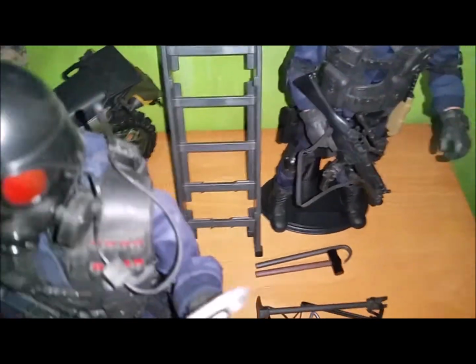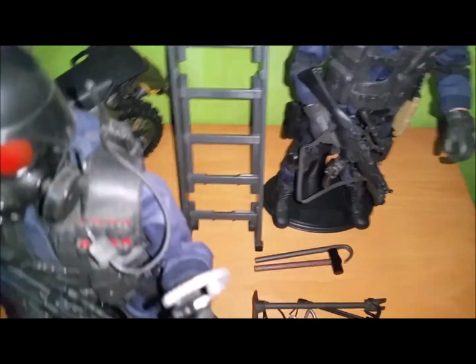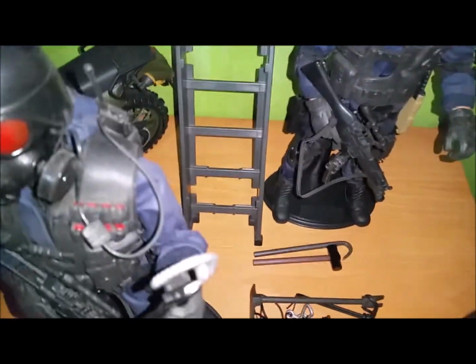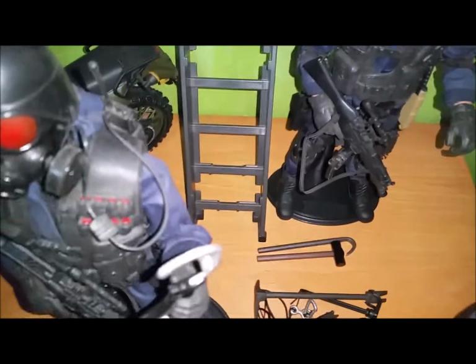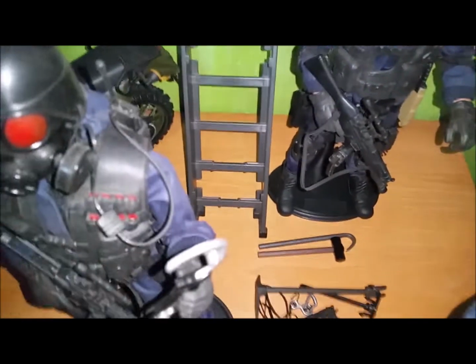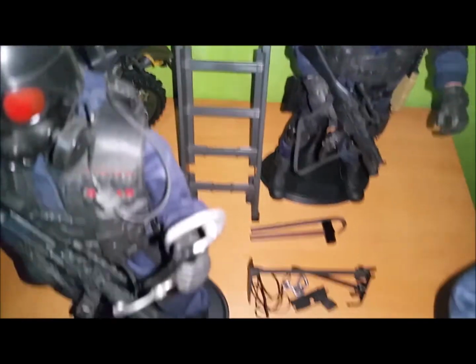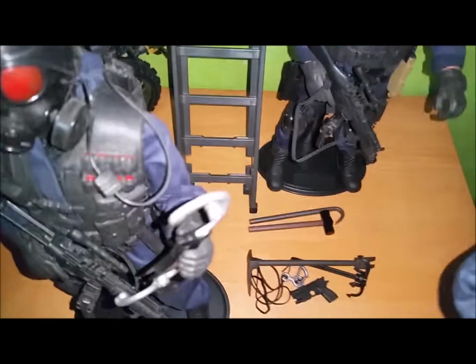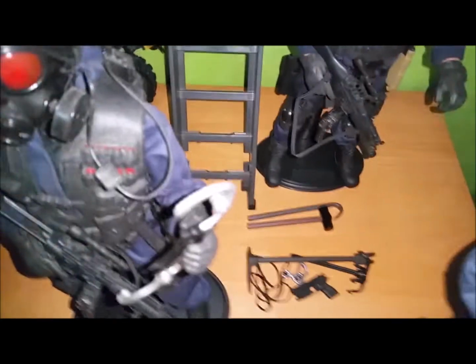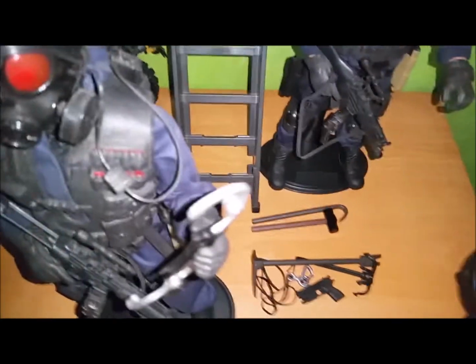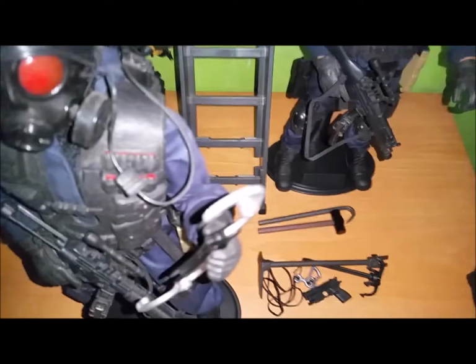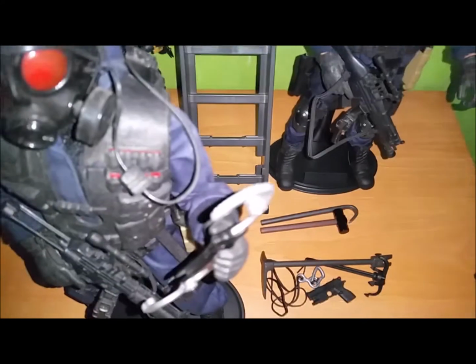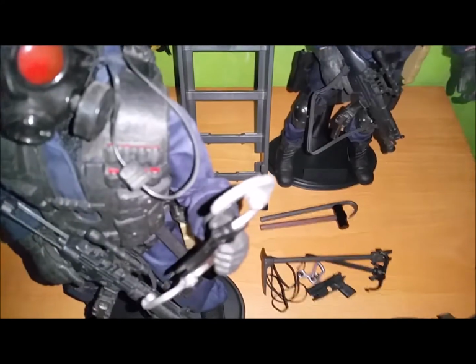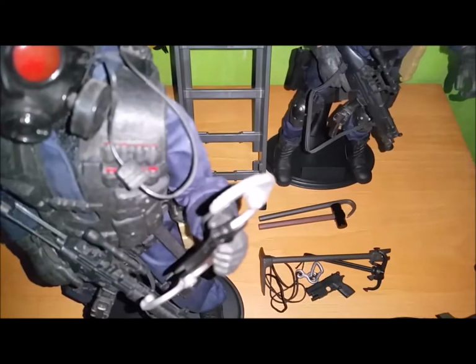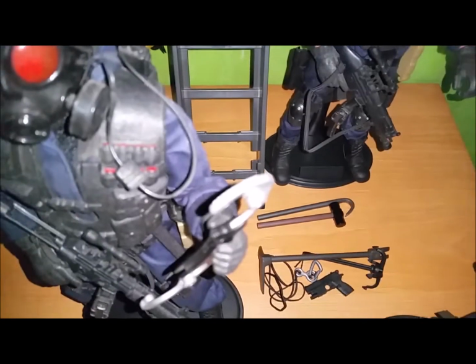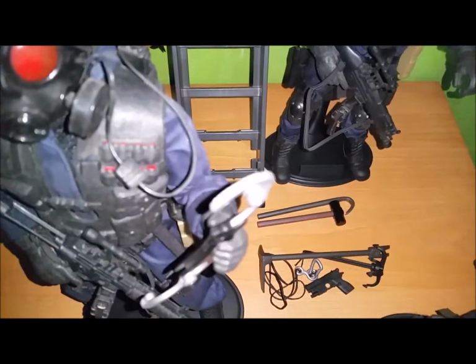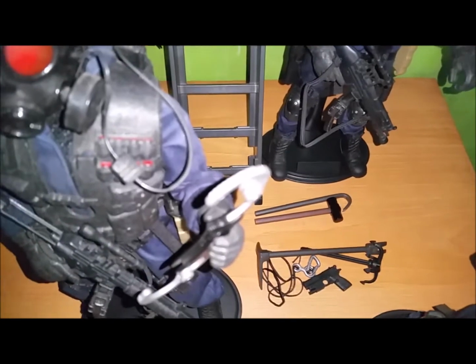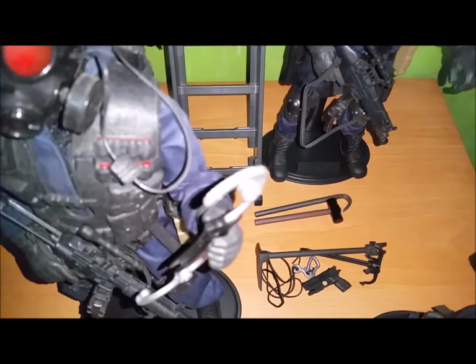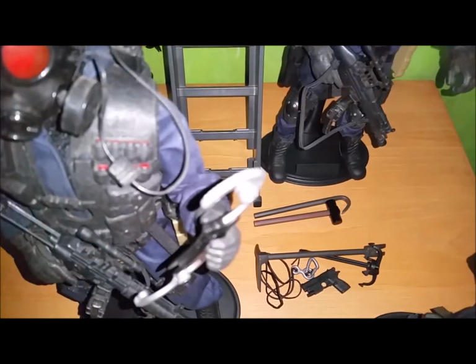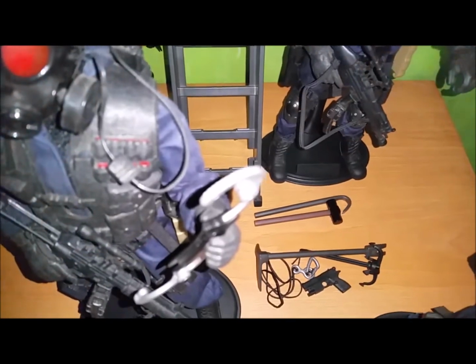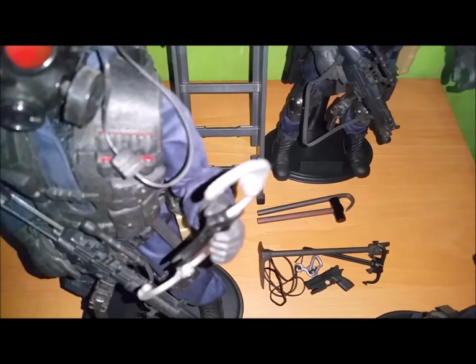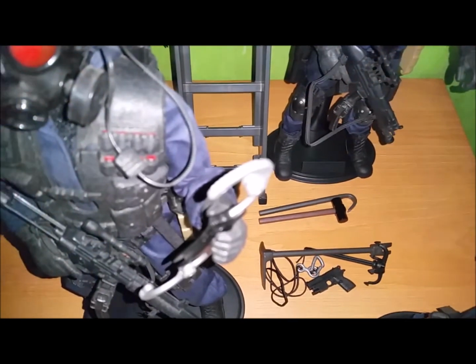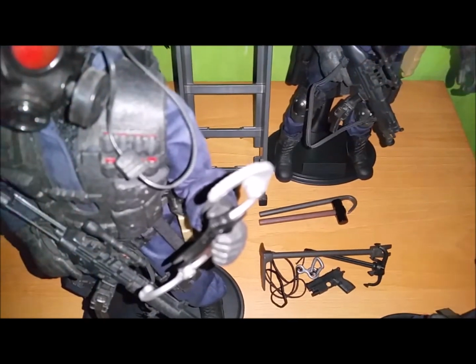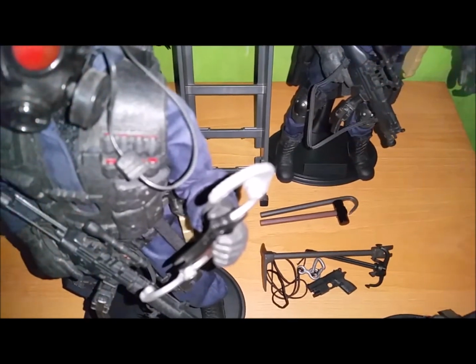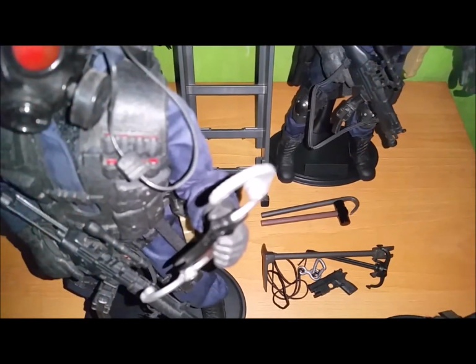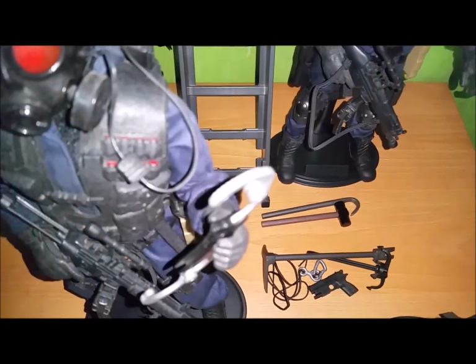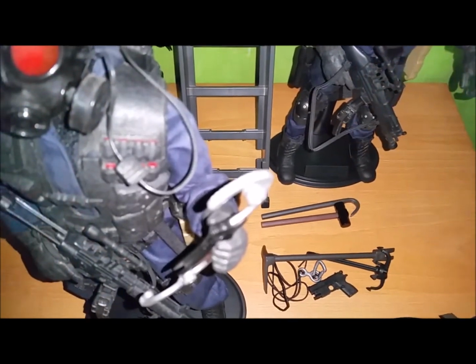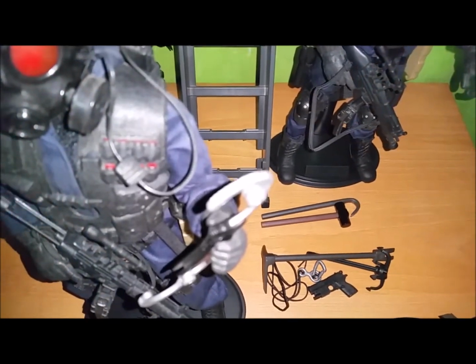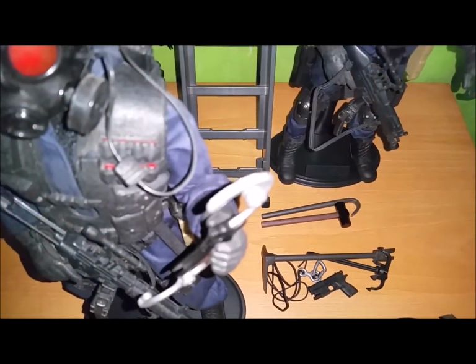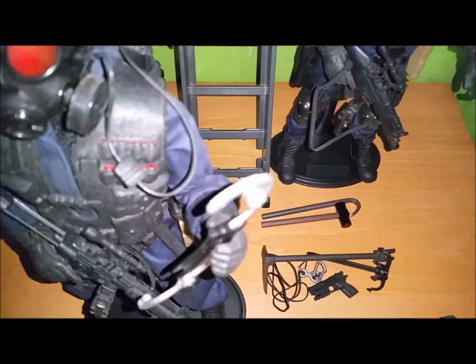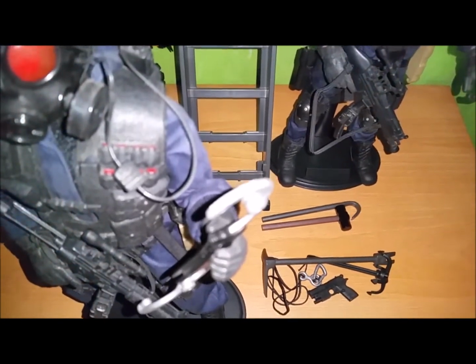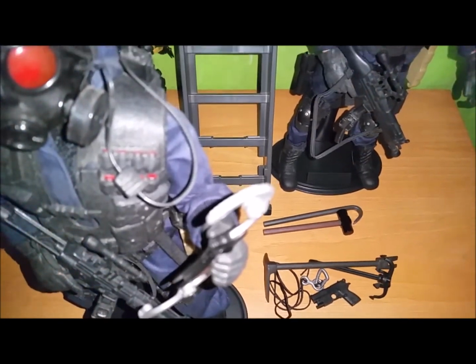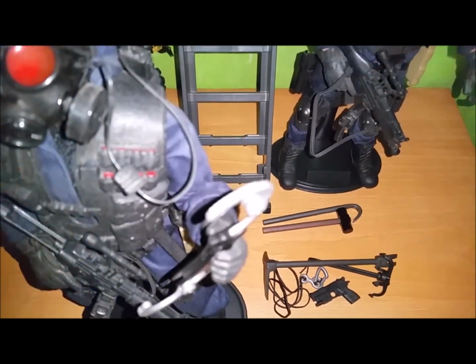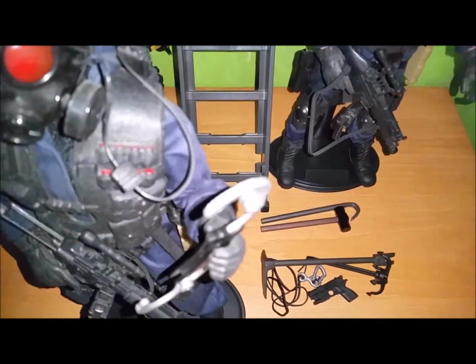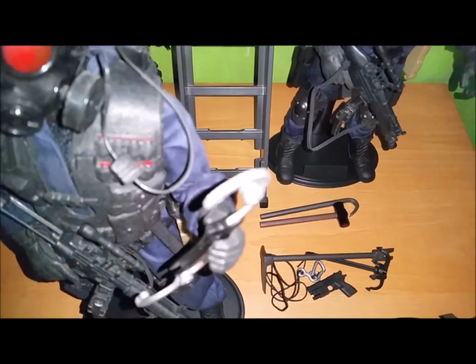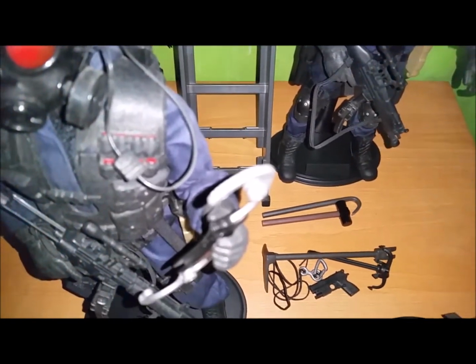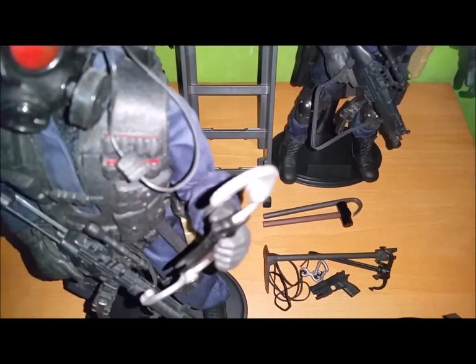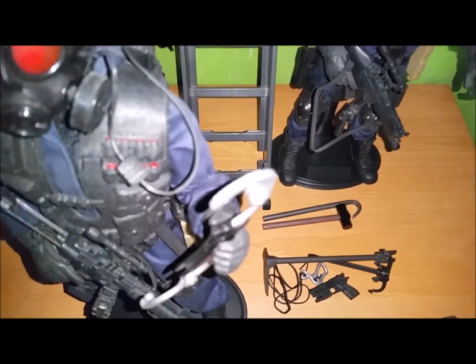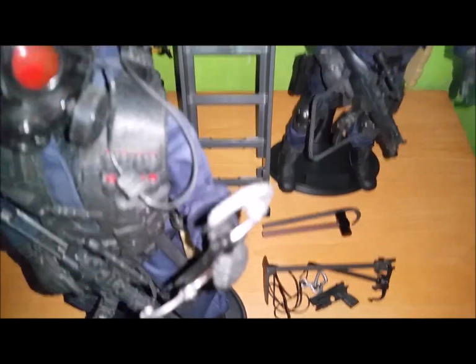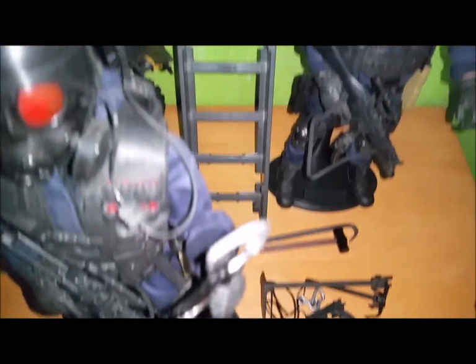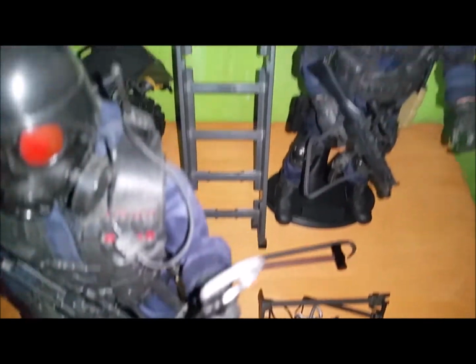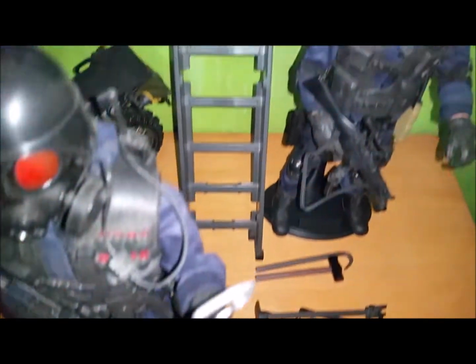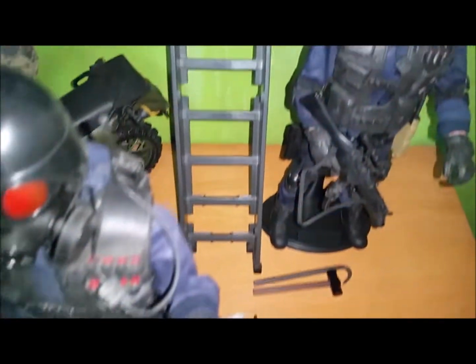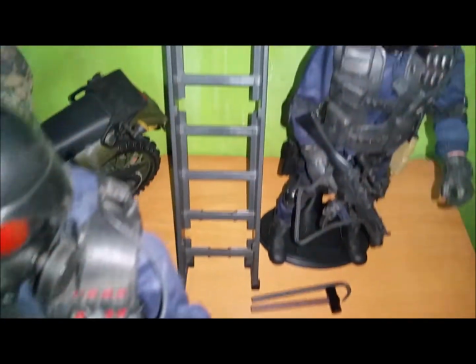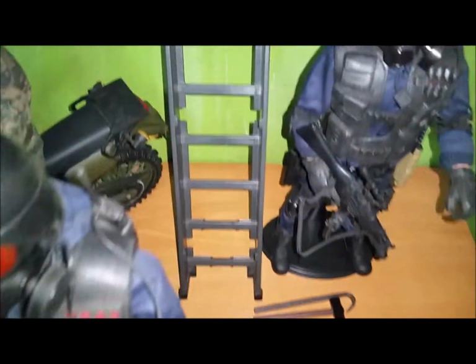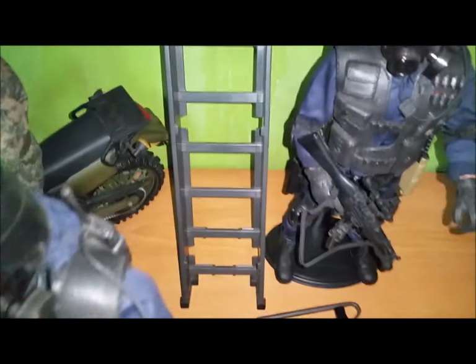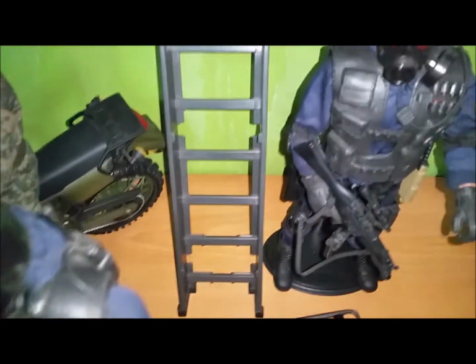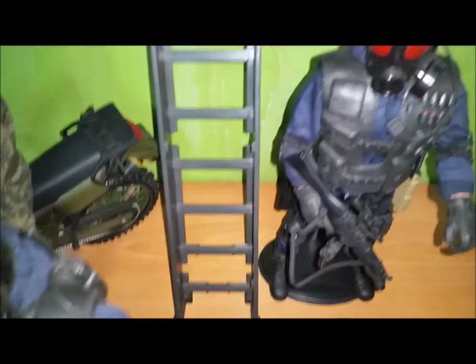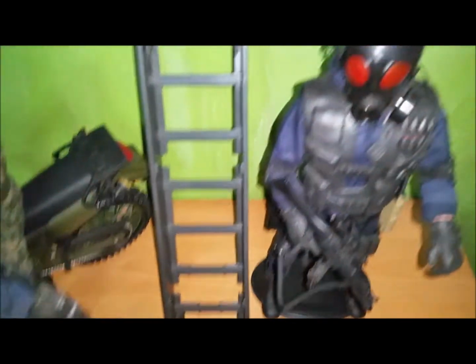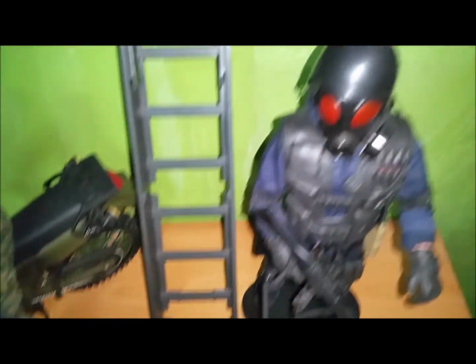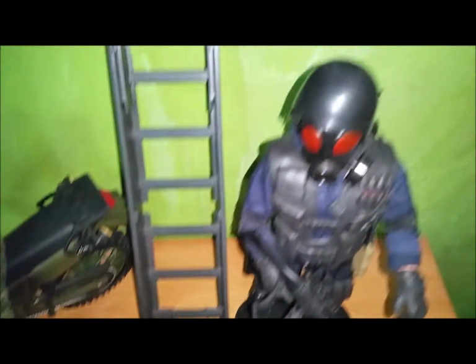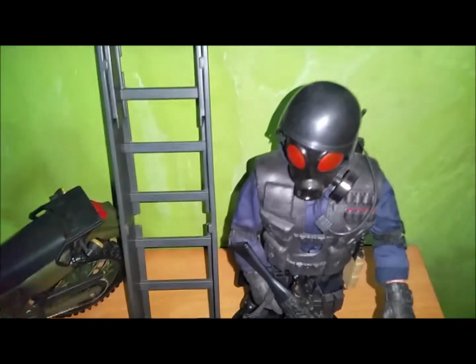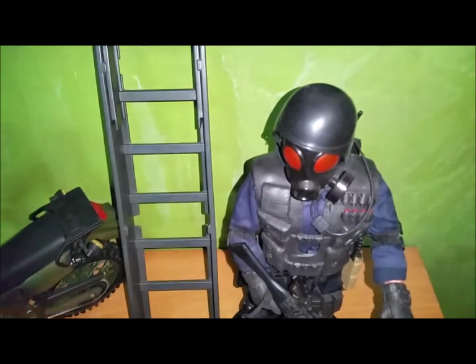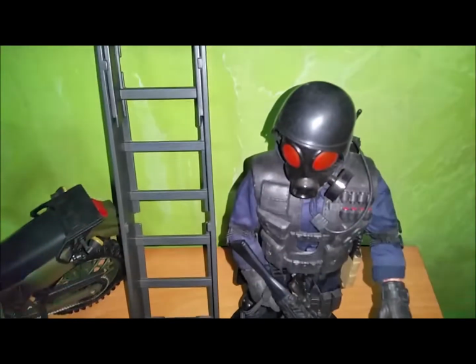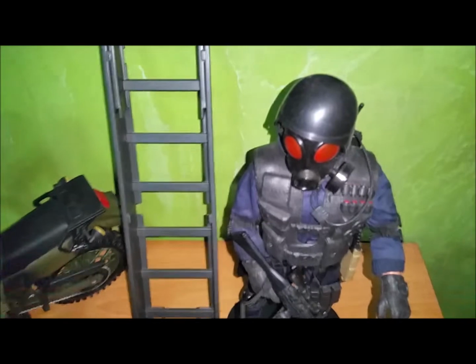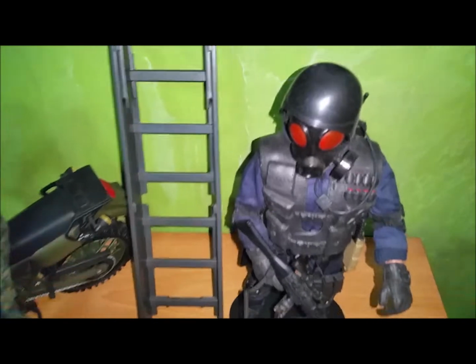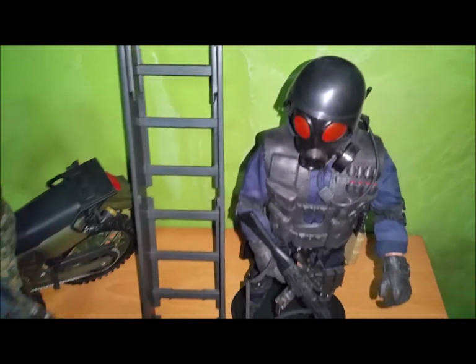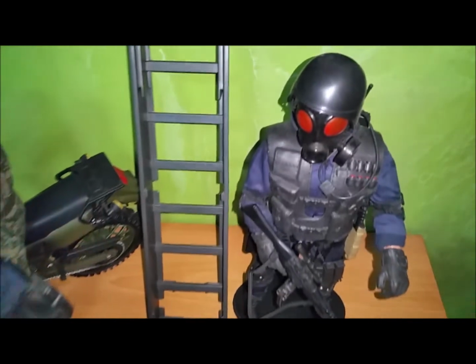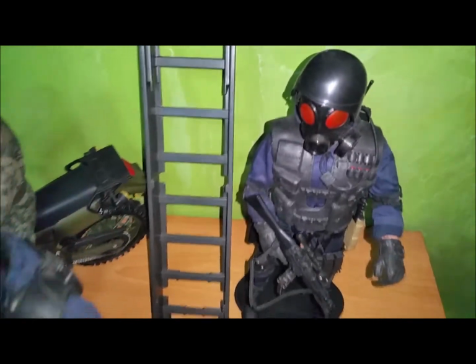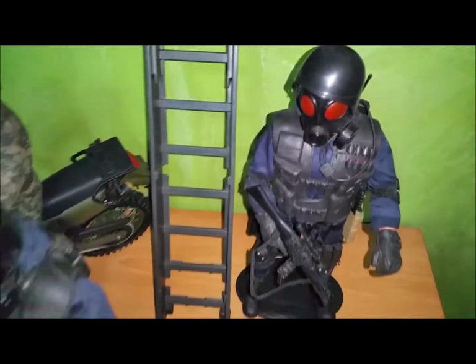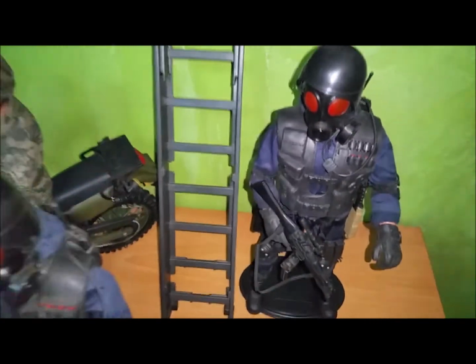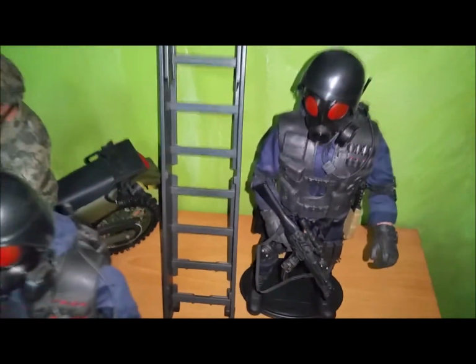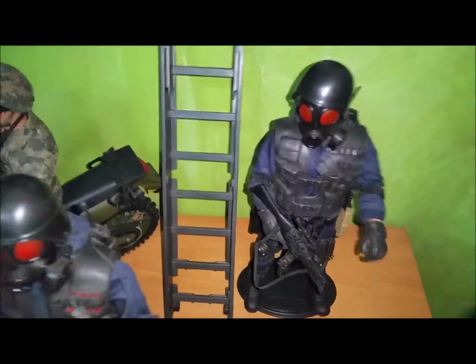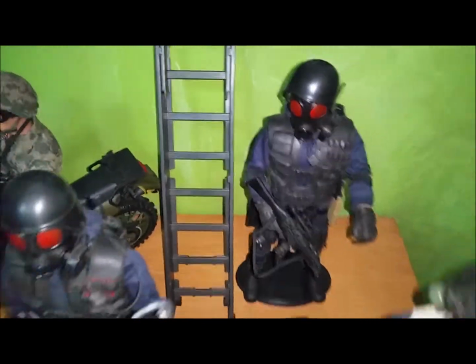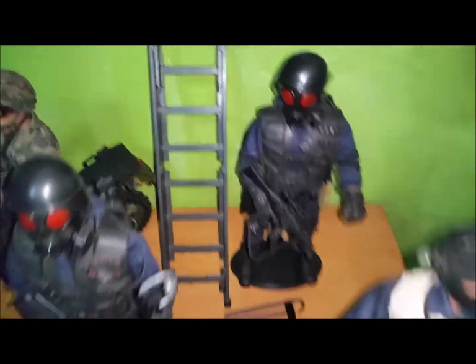He also comes with a sledgehammer, a crowbar, and a grappling hook. That's it — pretty cool.